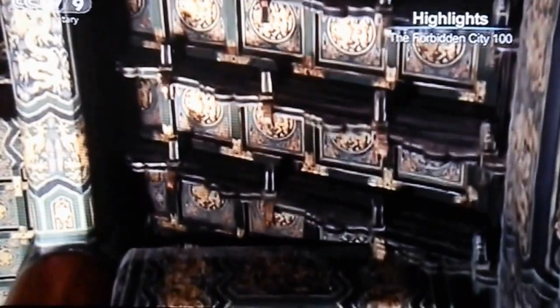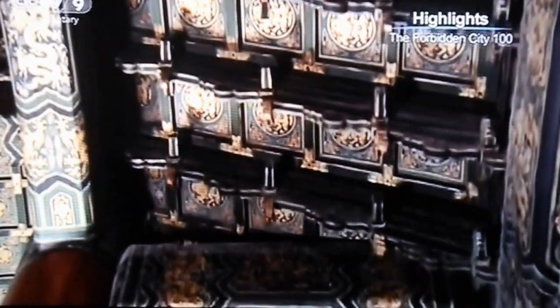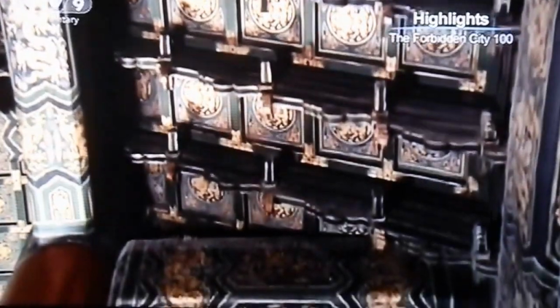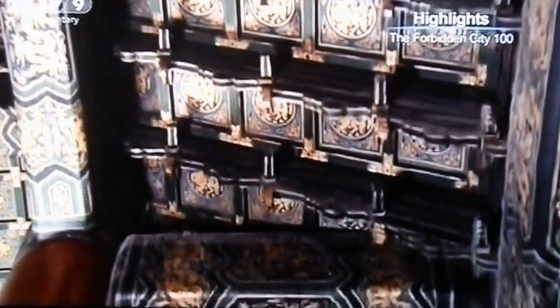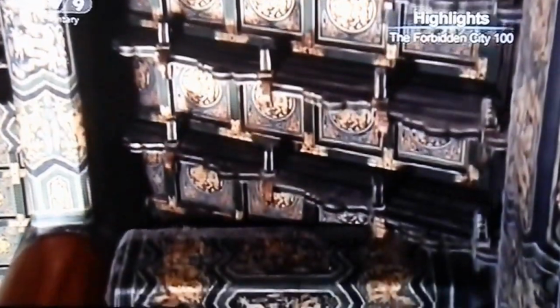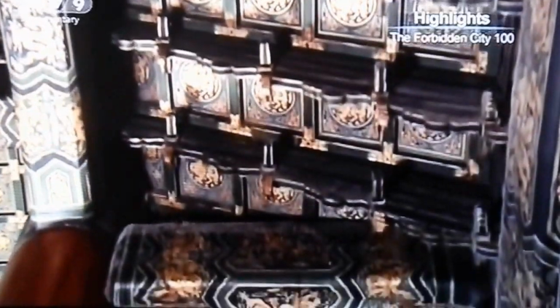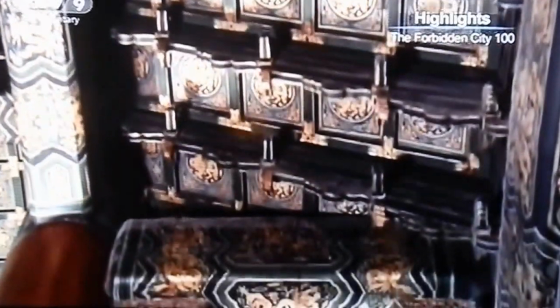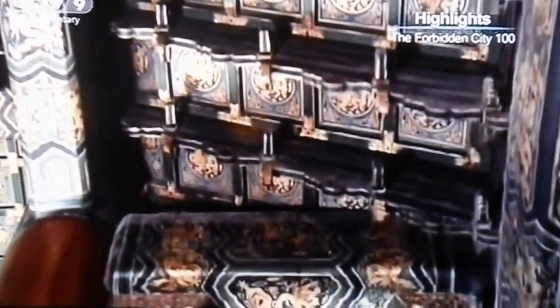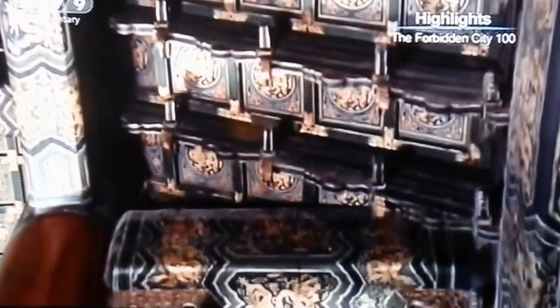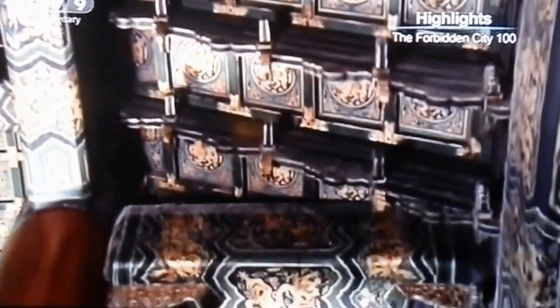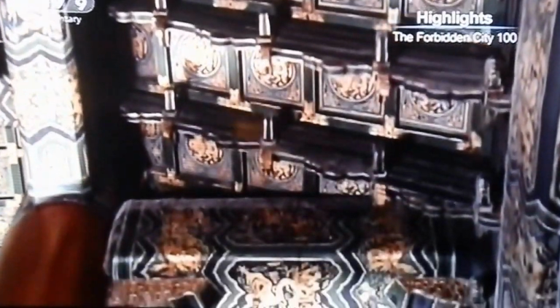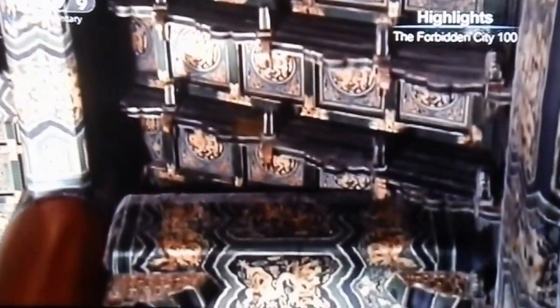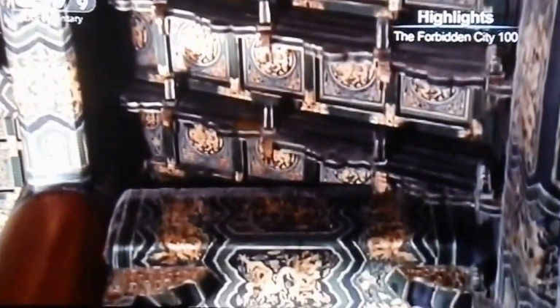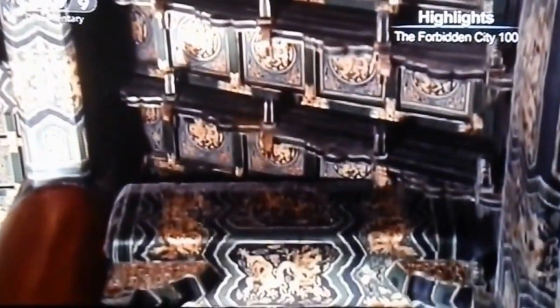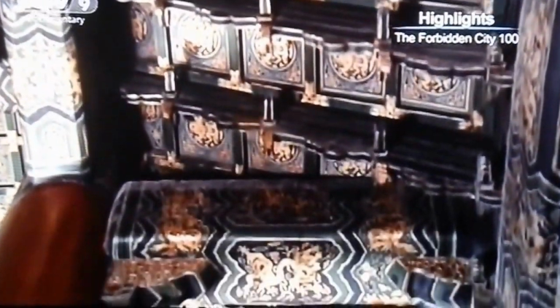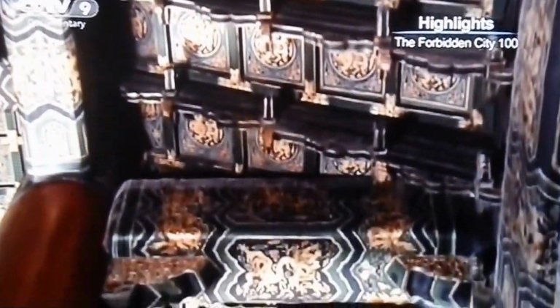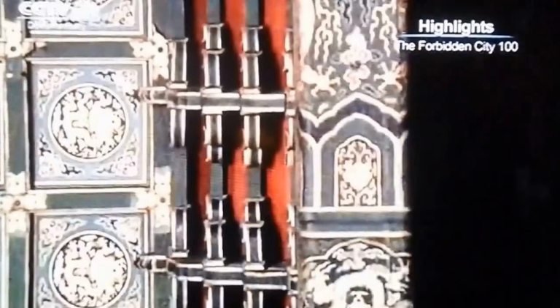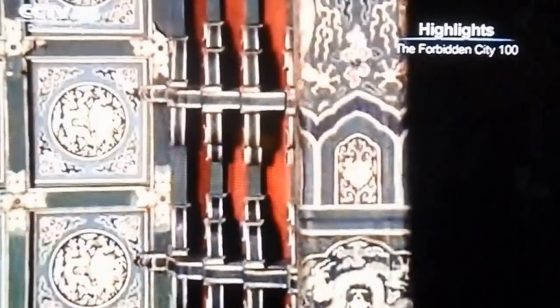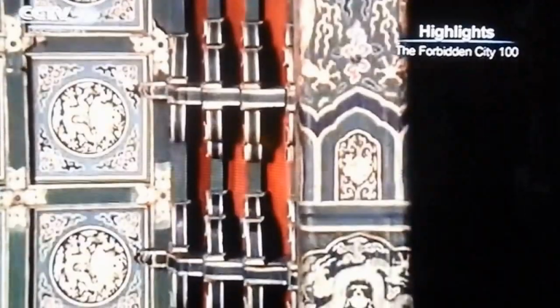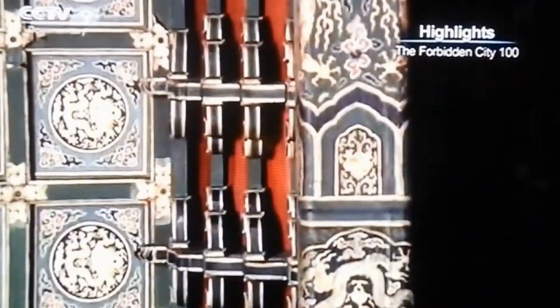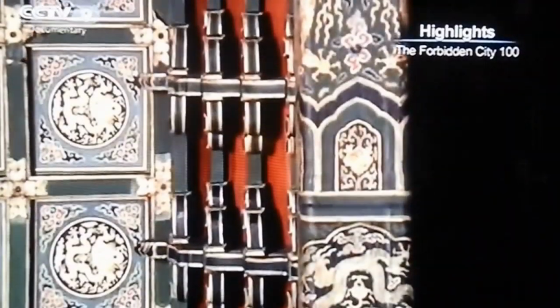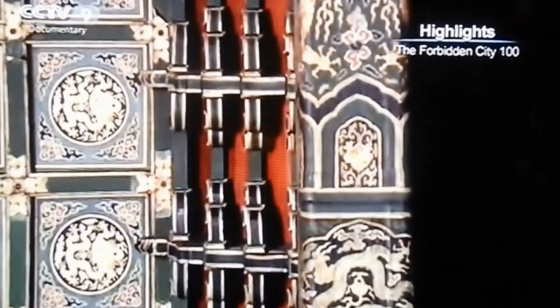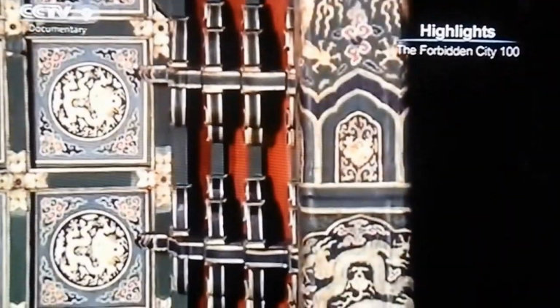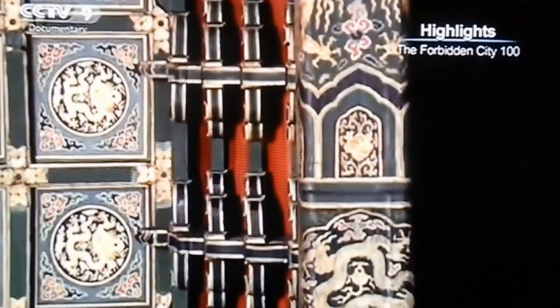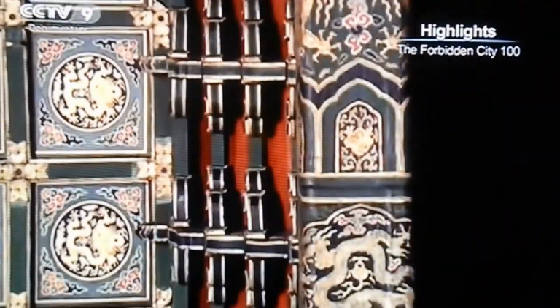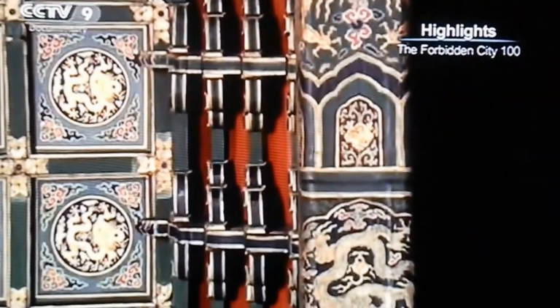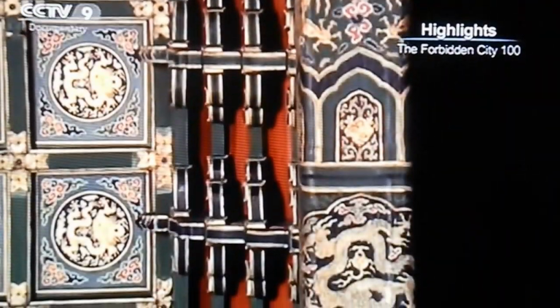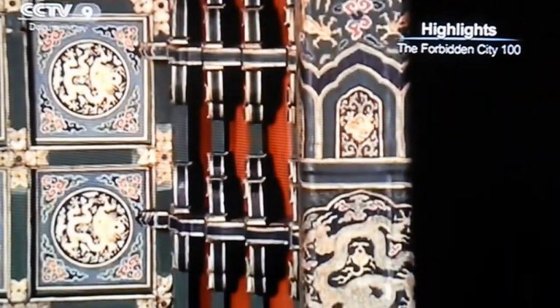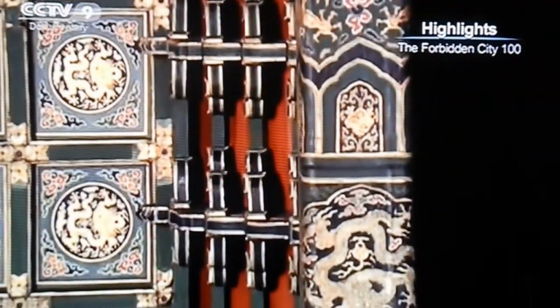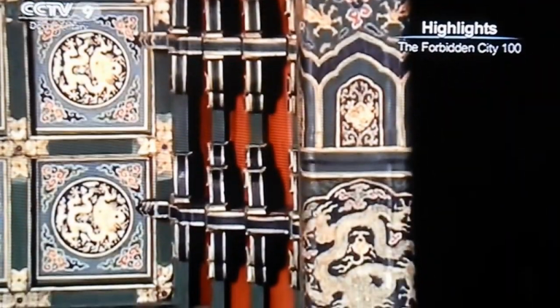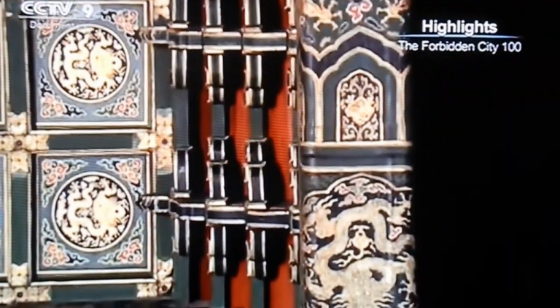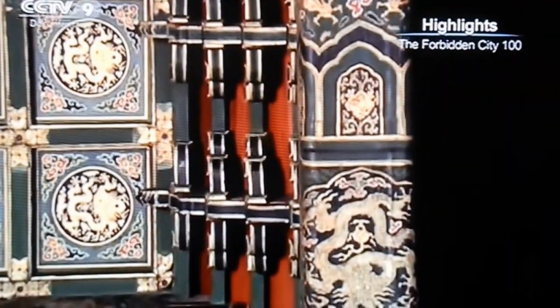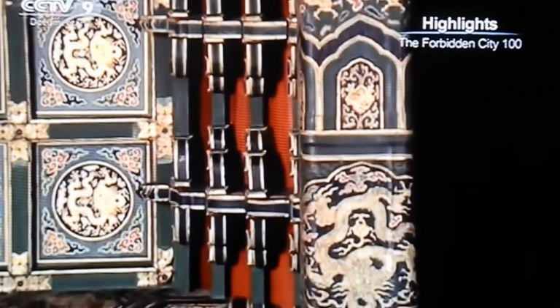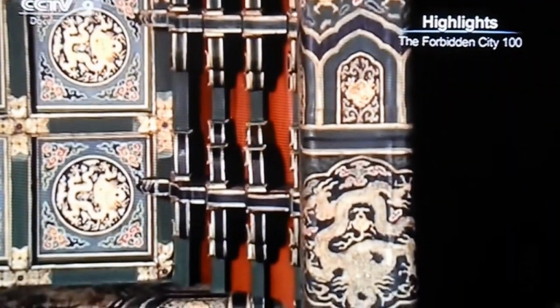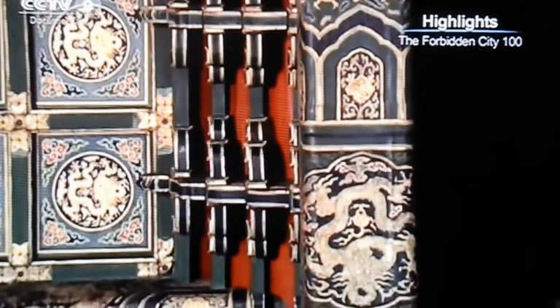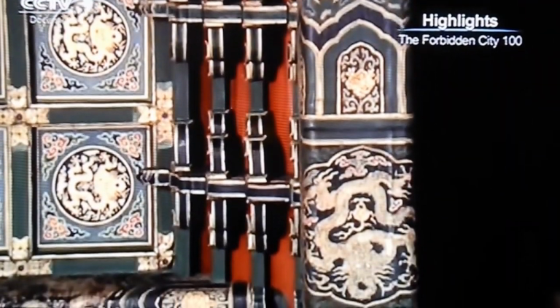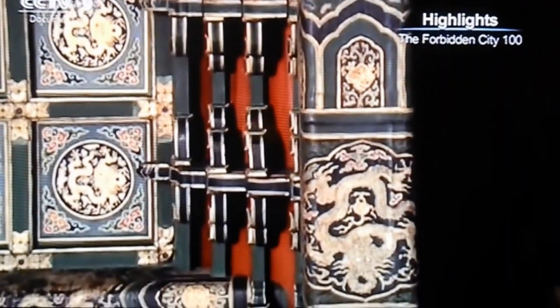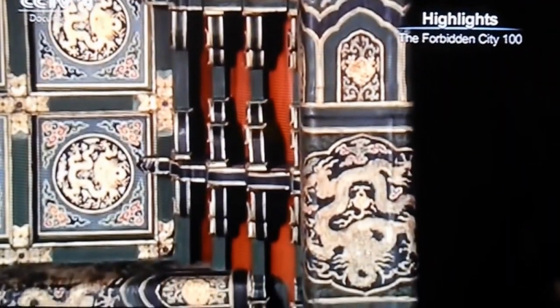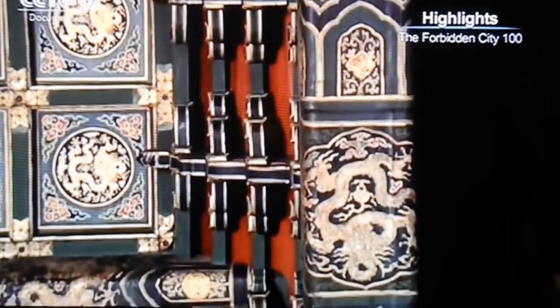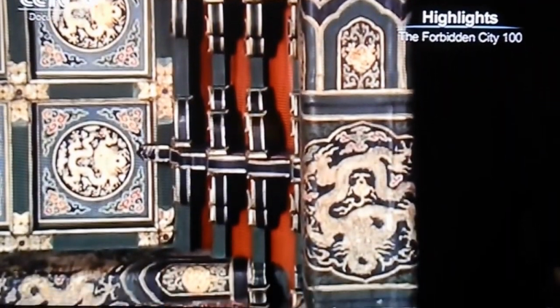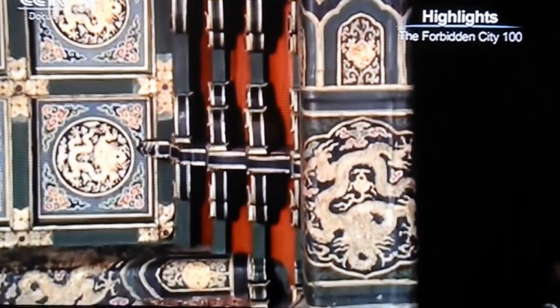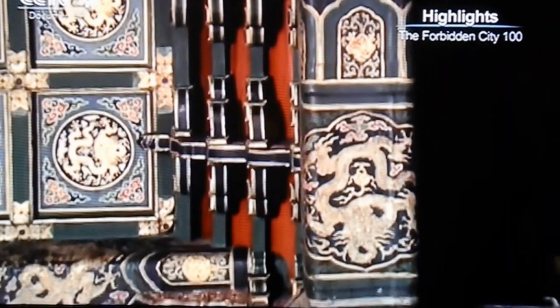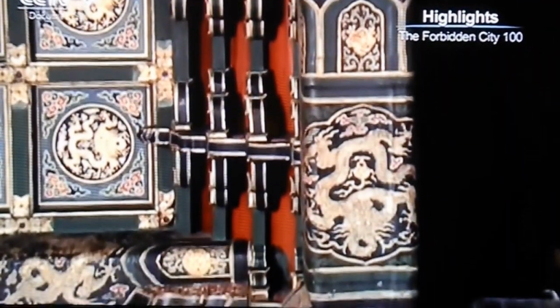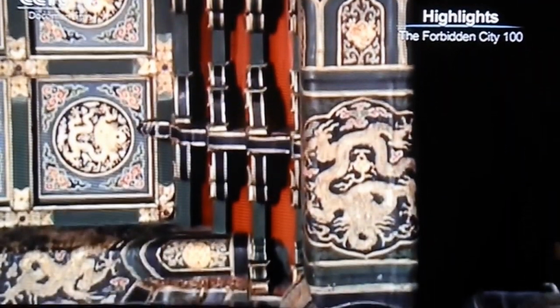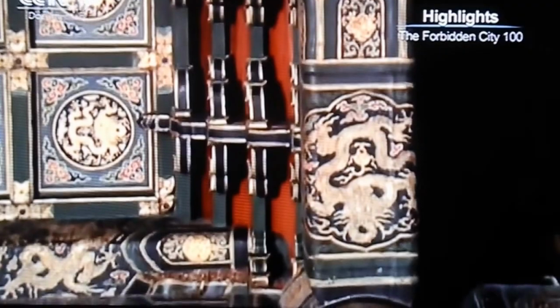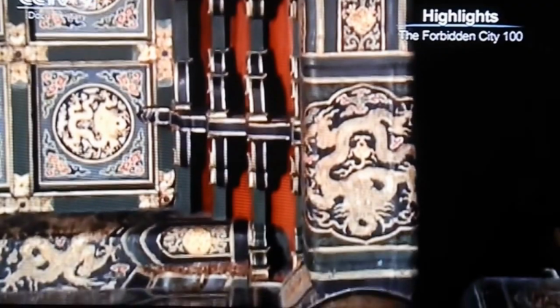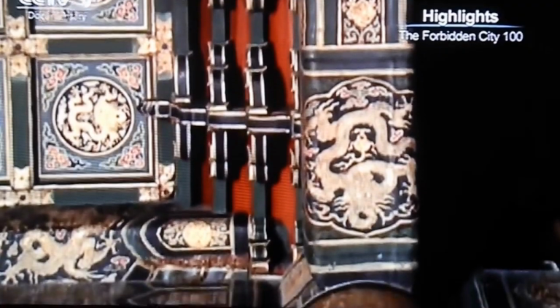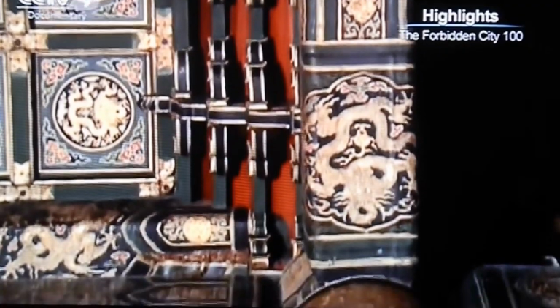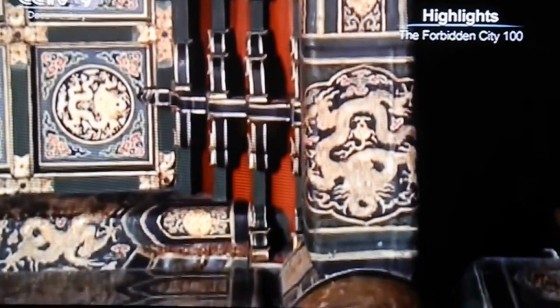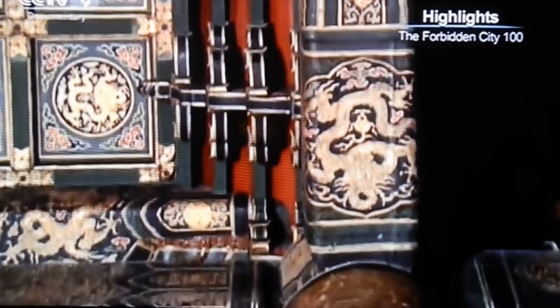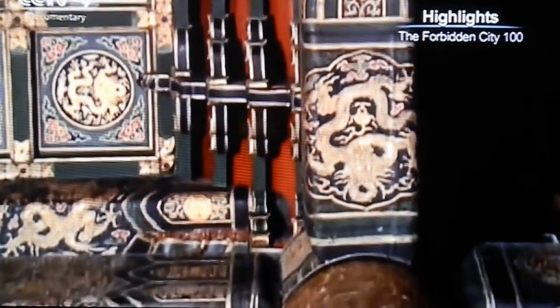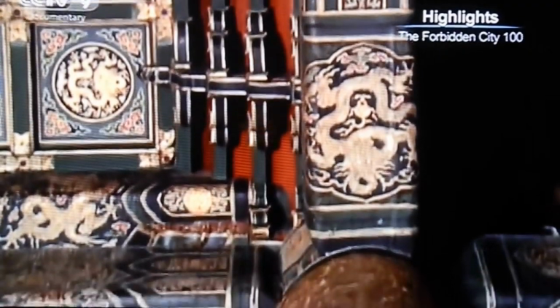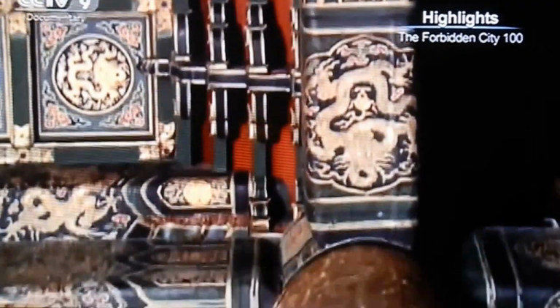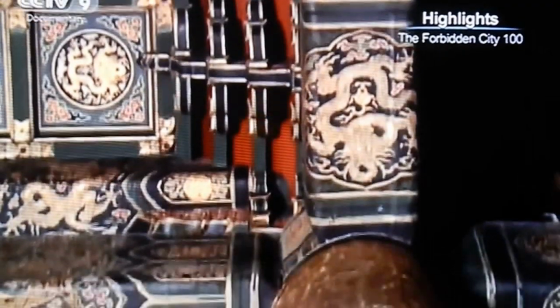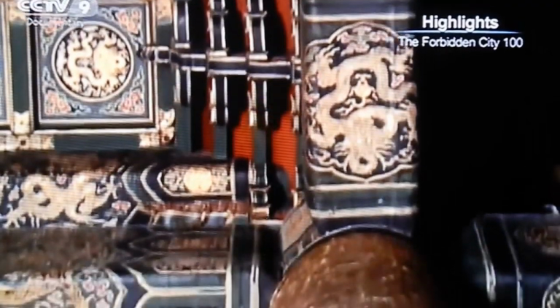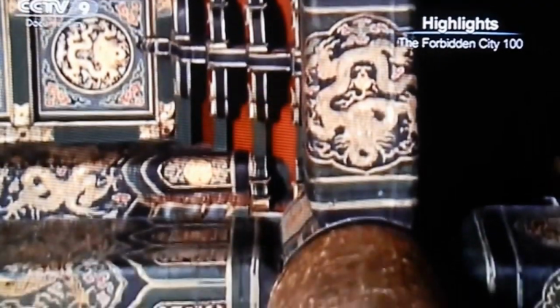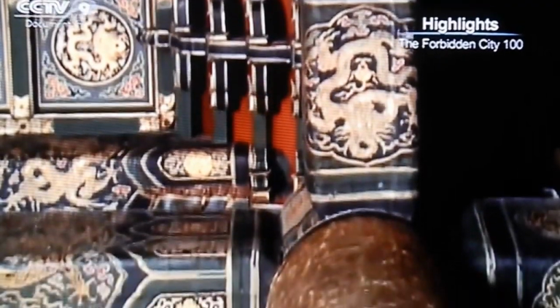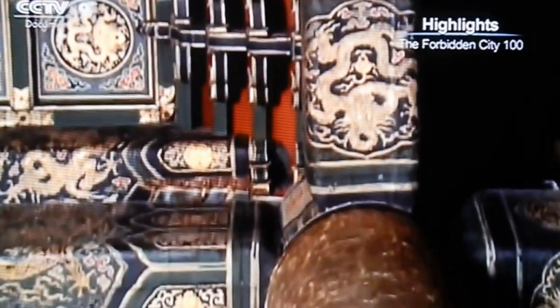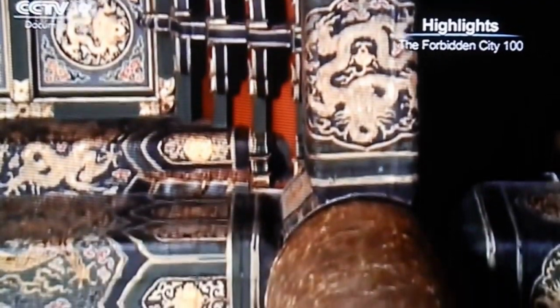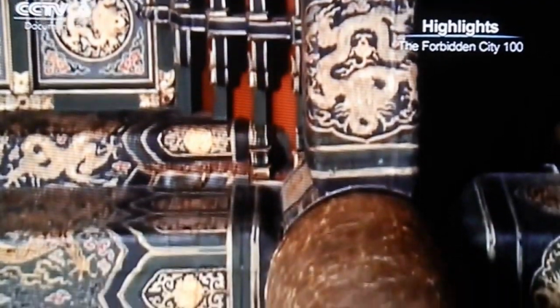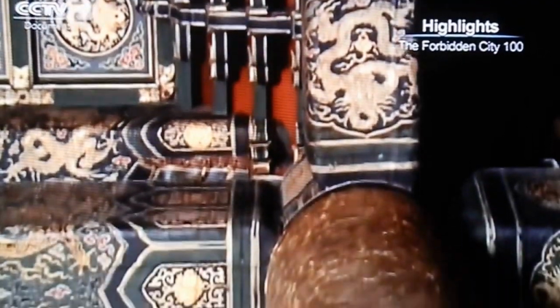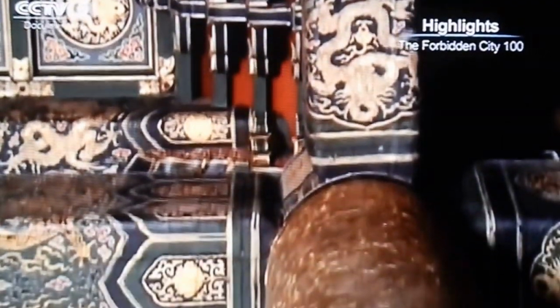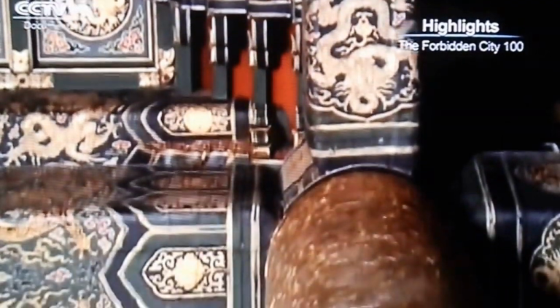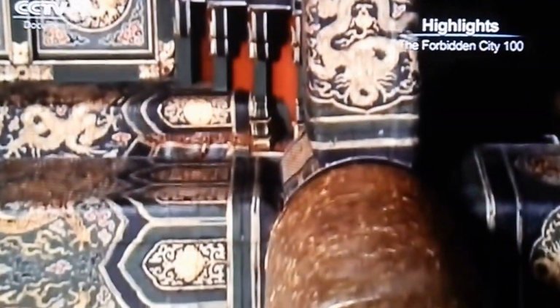The corbels broaden the weight-bearing area of the horizontal beams, transferring the weight of the roof down to the pillars.